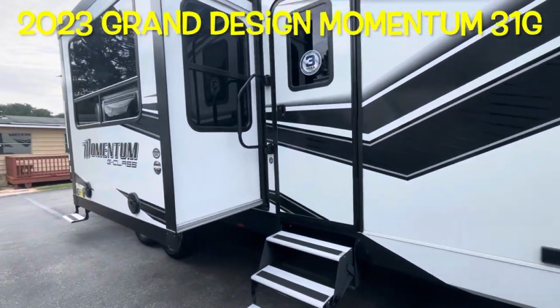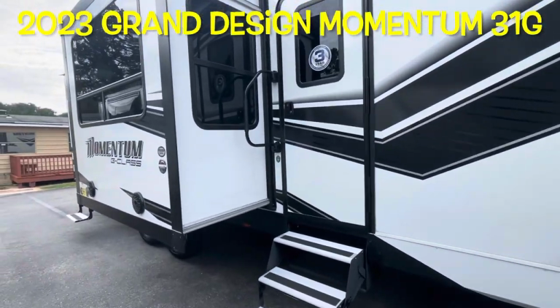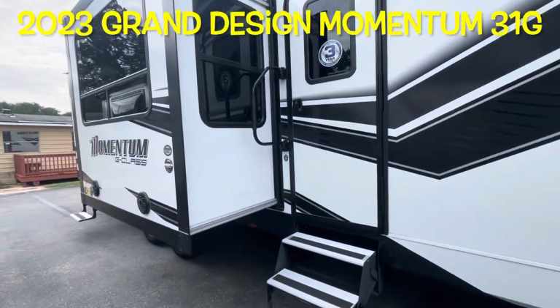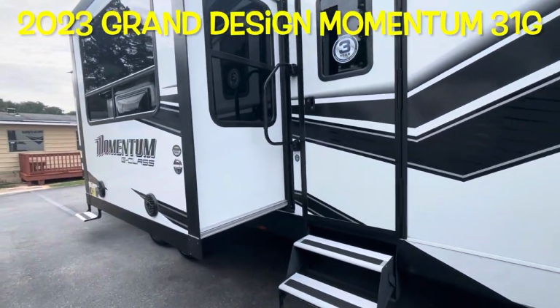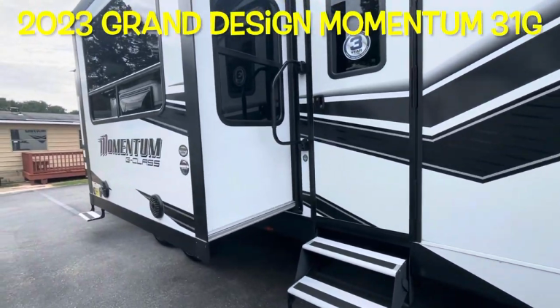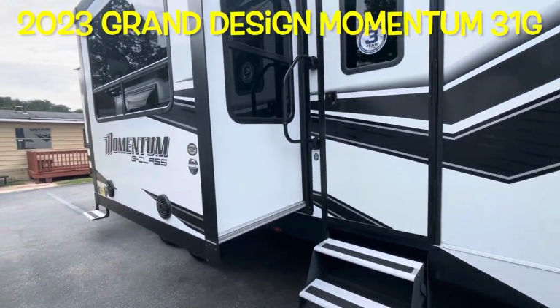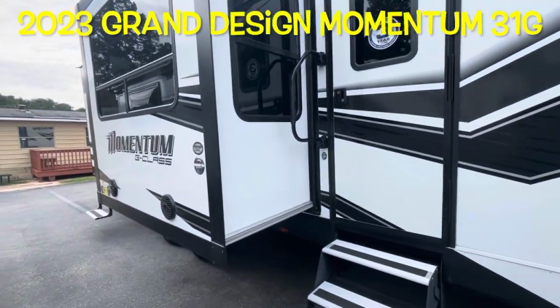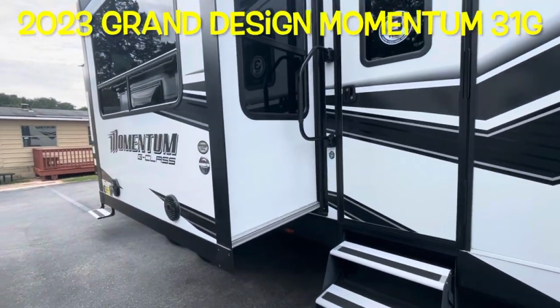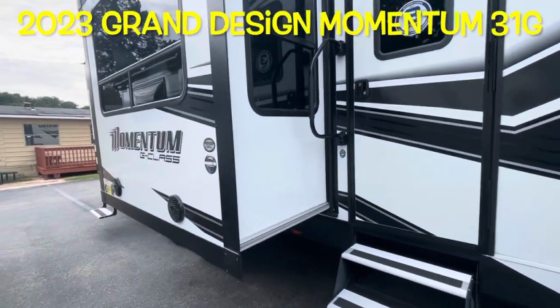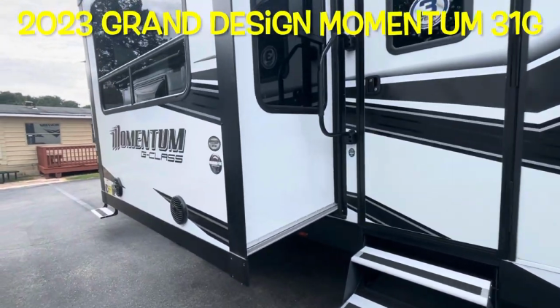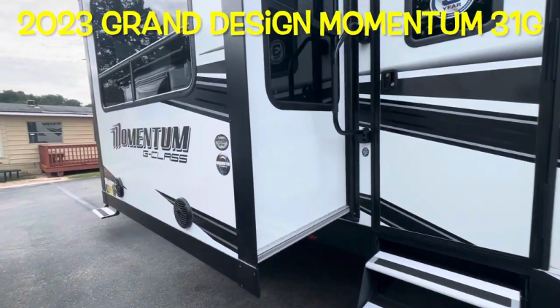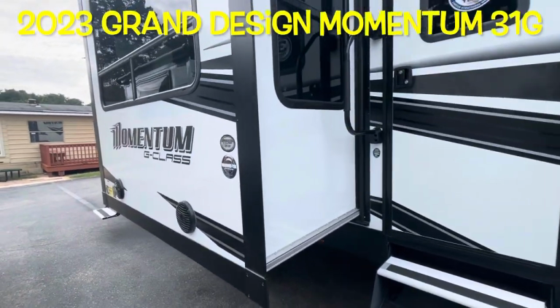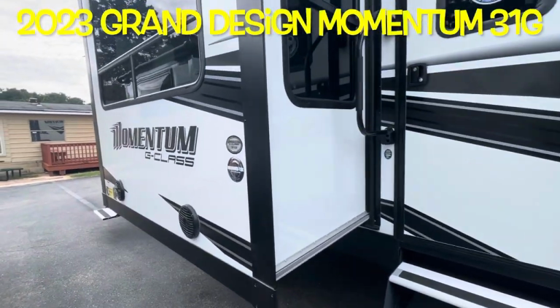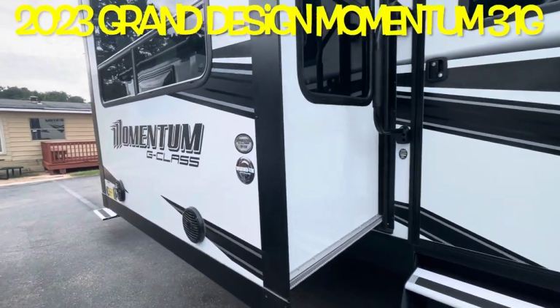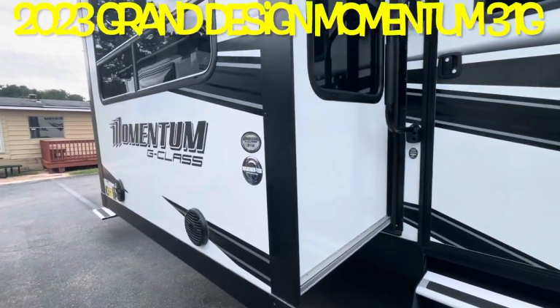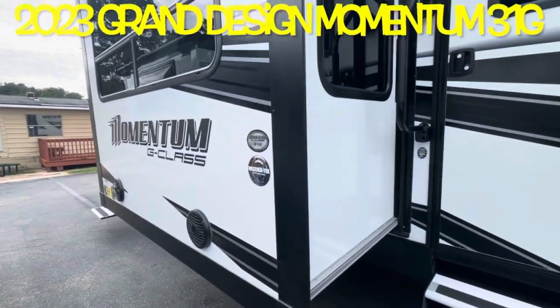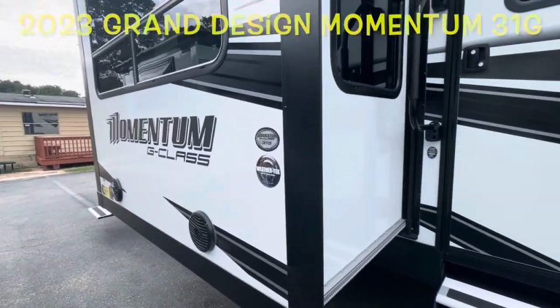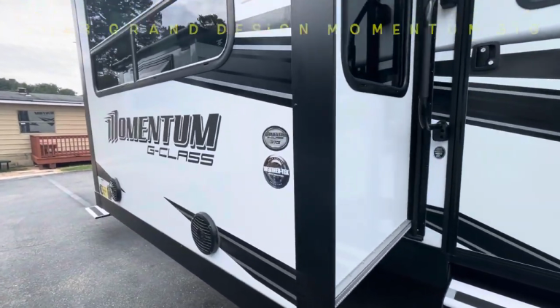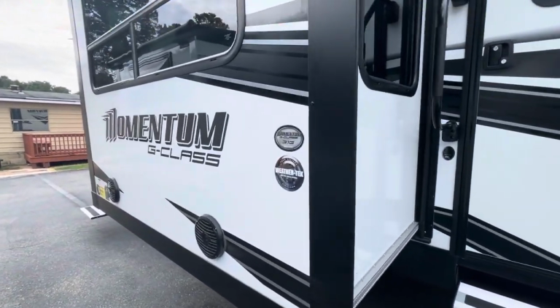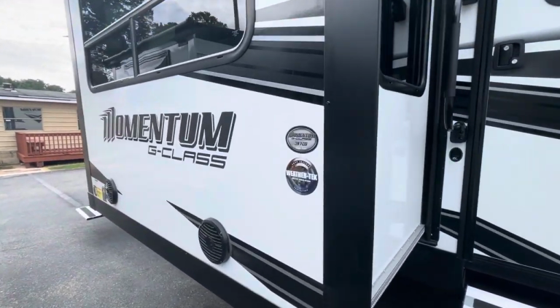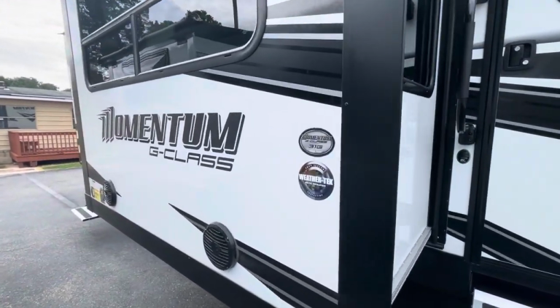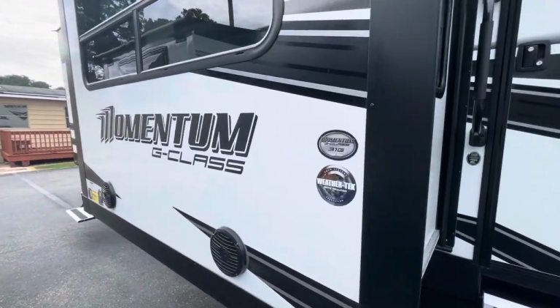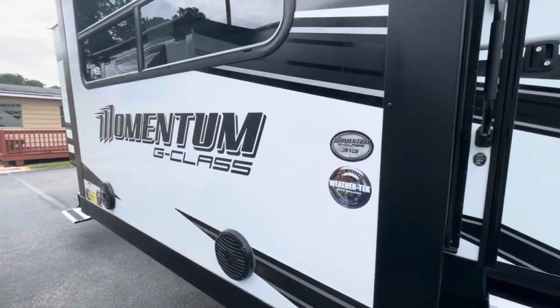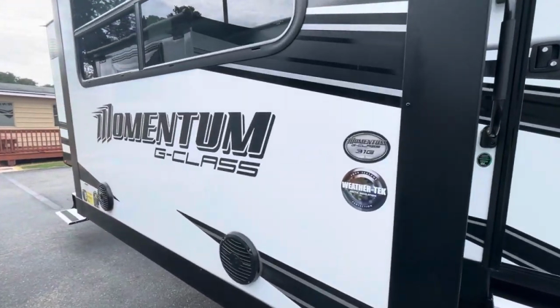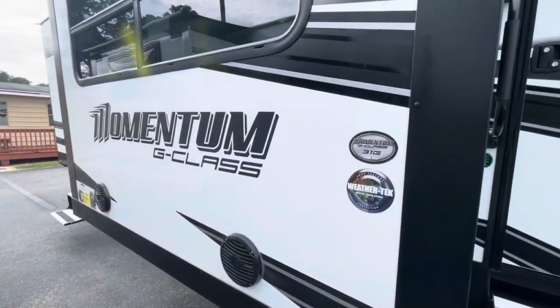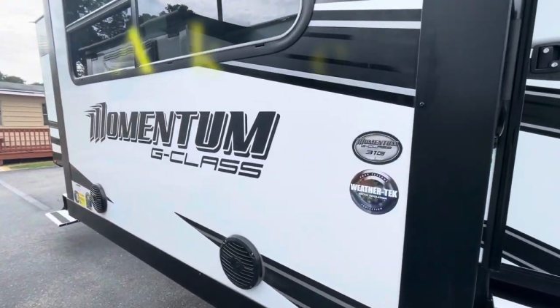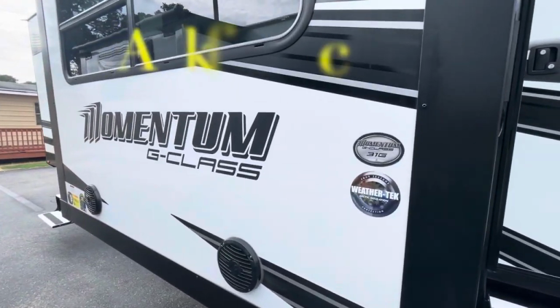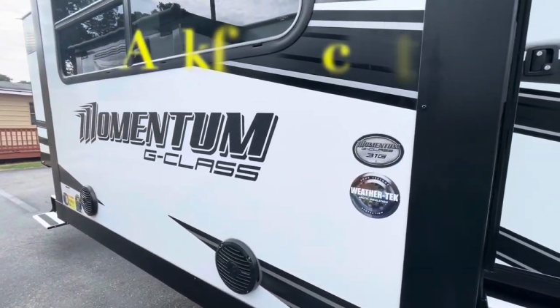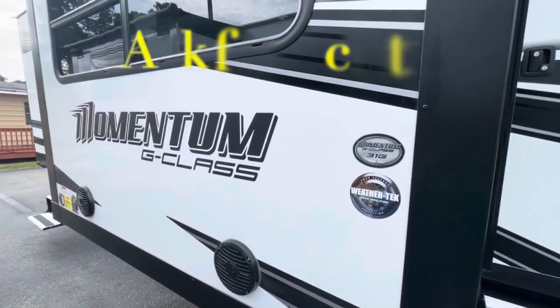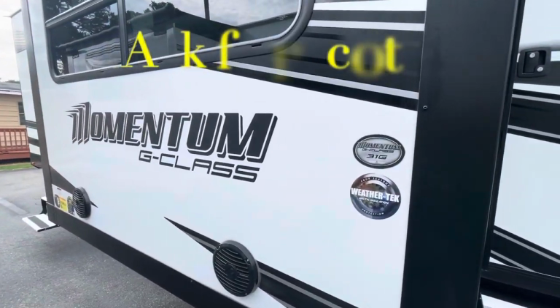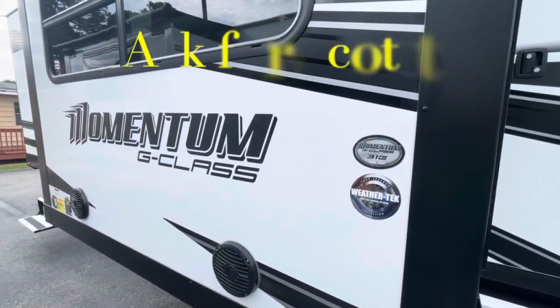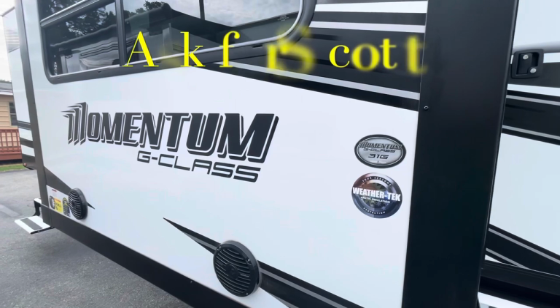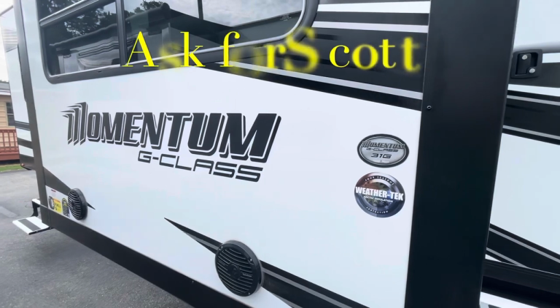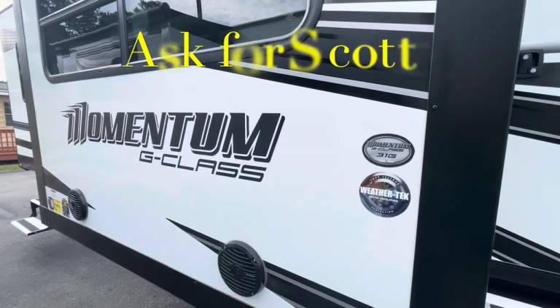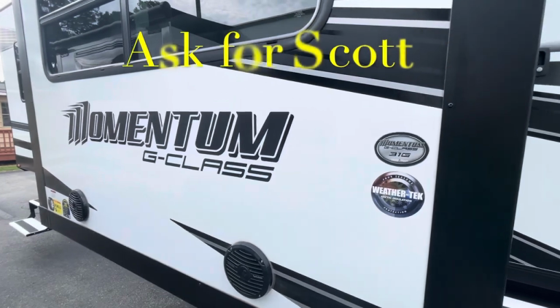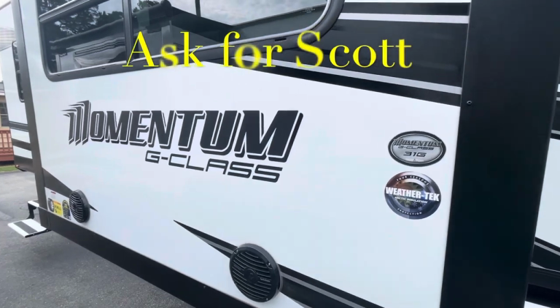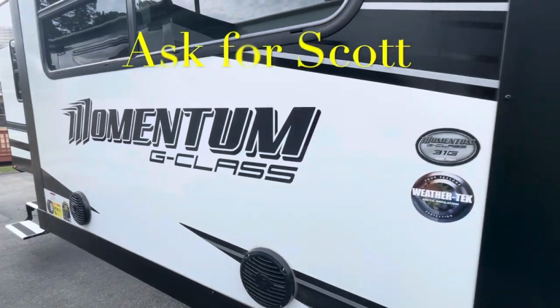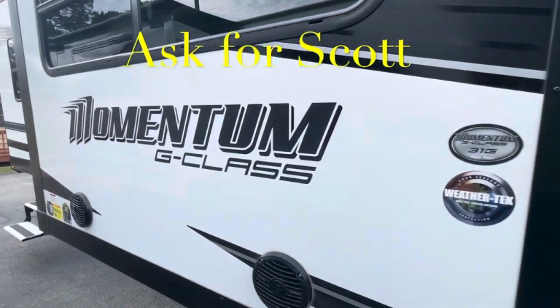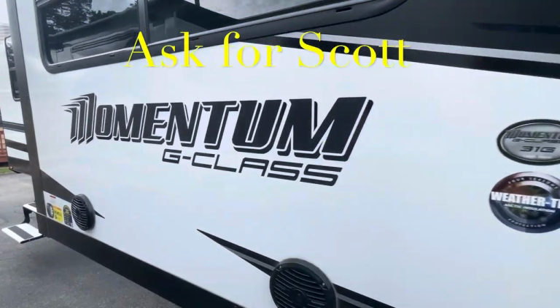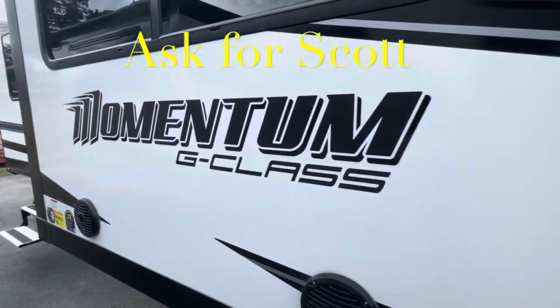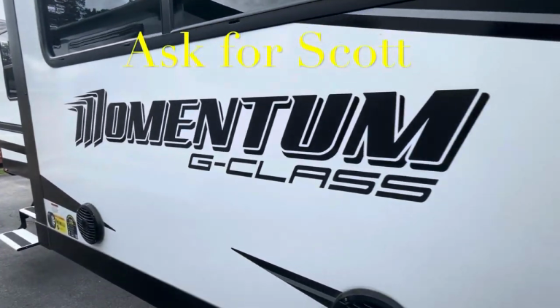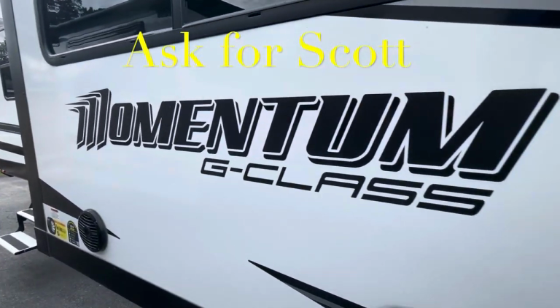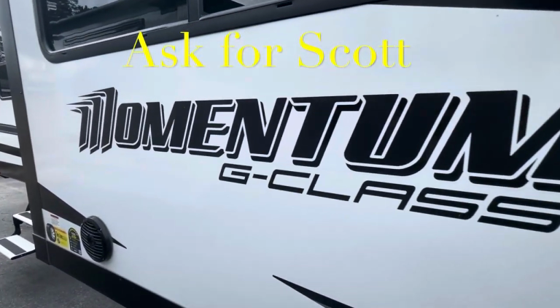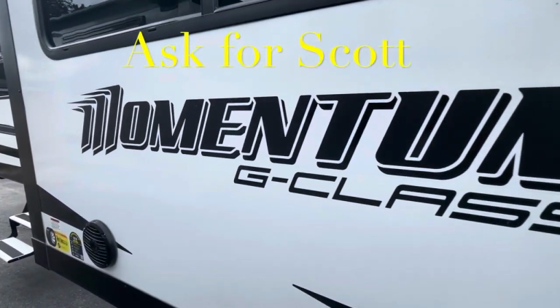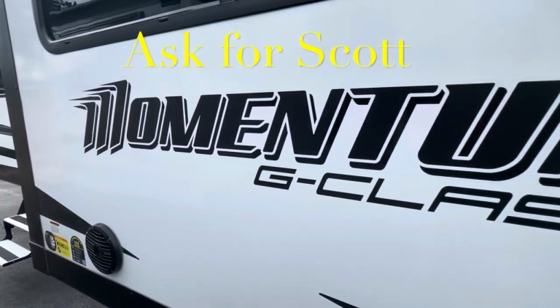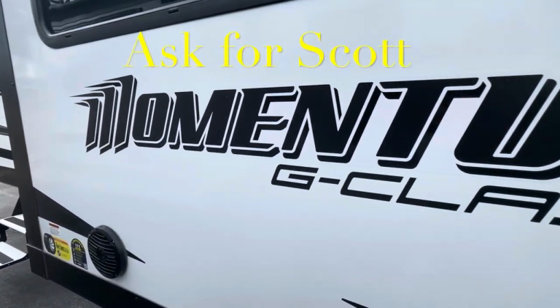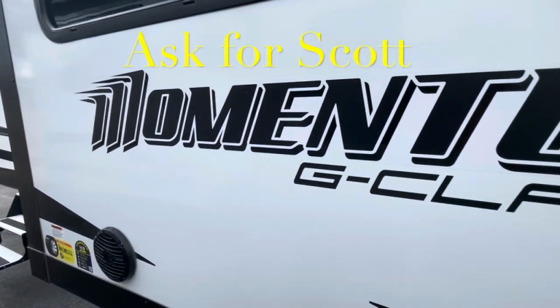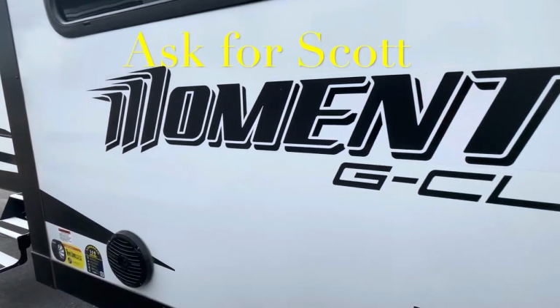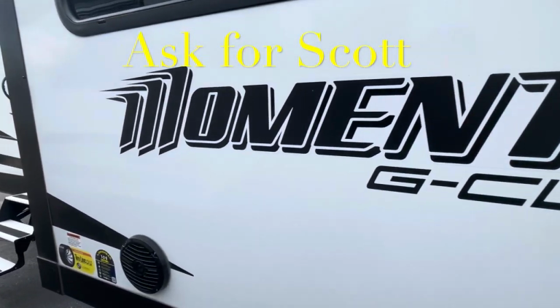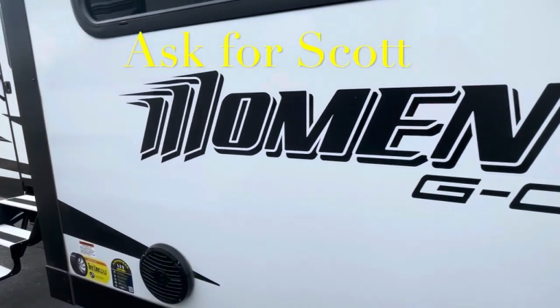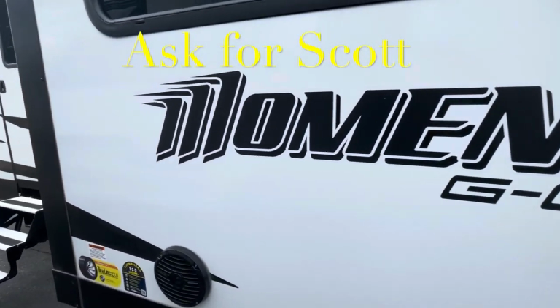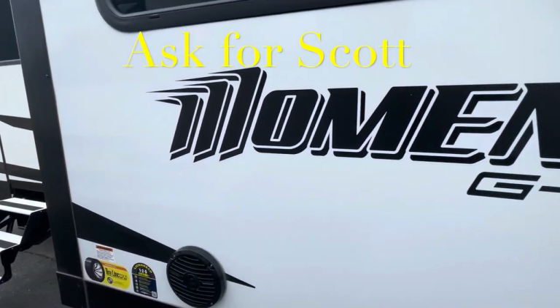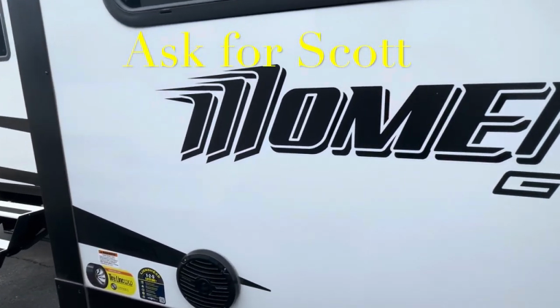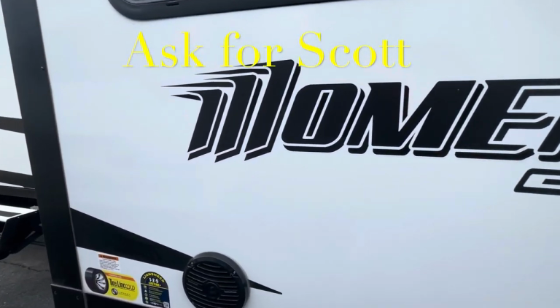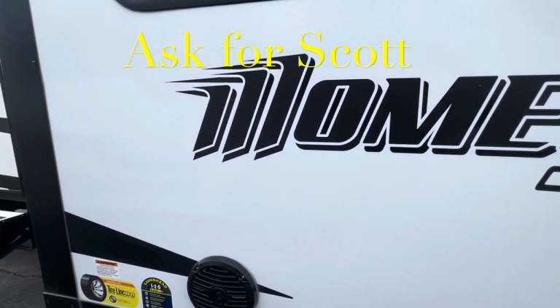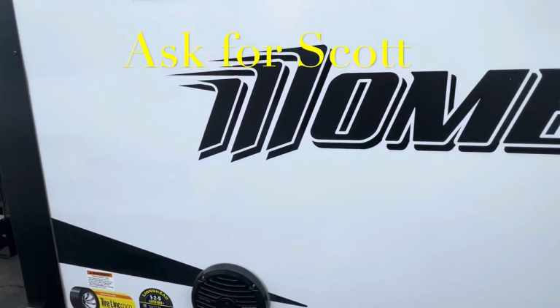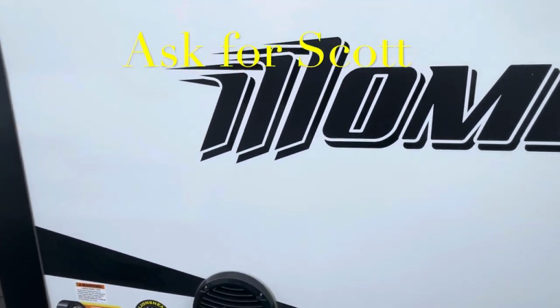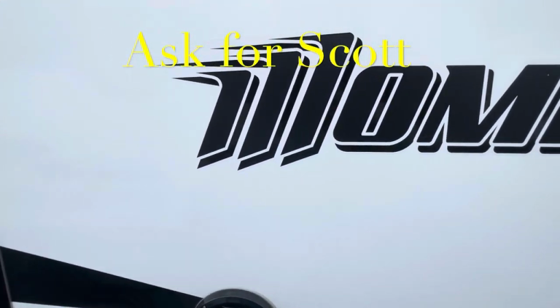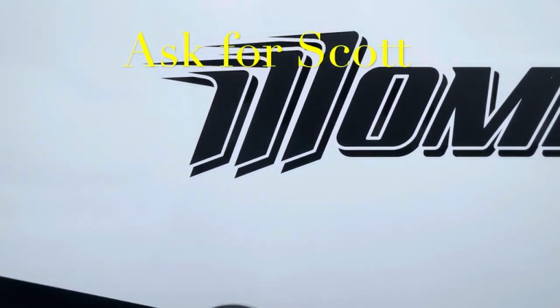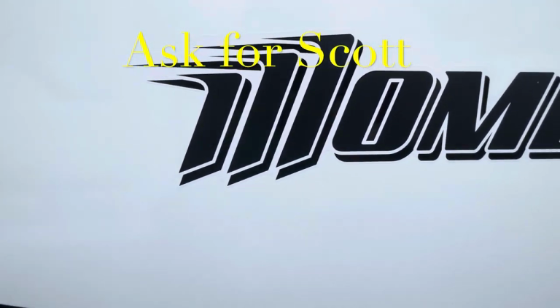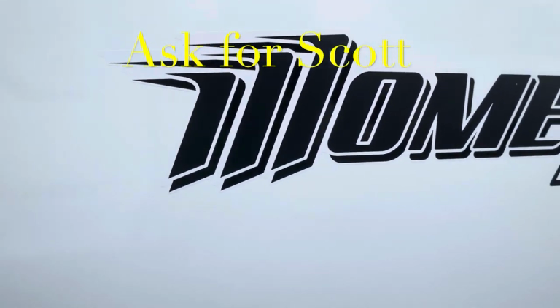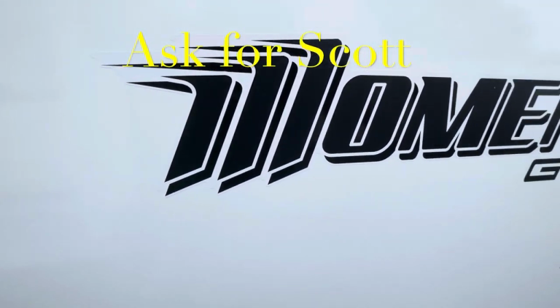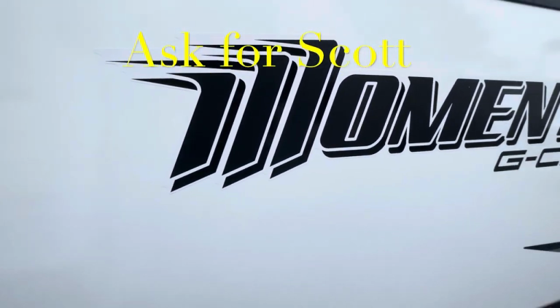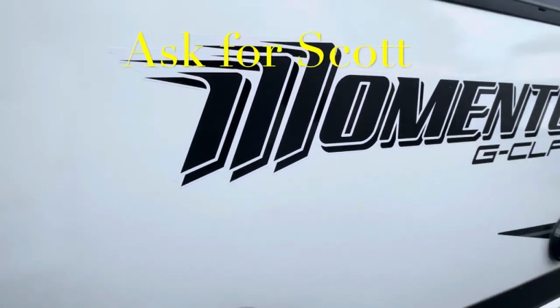Your brand new 2023 Grand Design Momentum G-Class 31G. Remember, if you're coming out to the lot to see this or any other camper in person, make sure you ask for Scott.